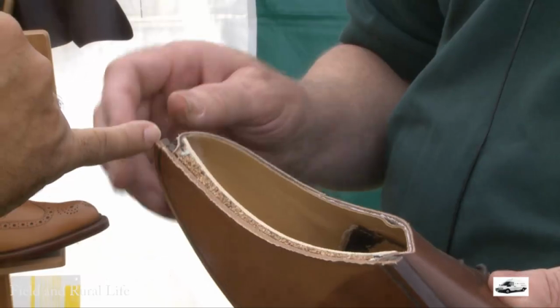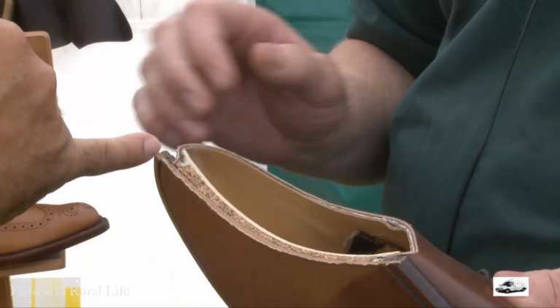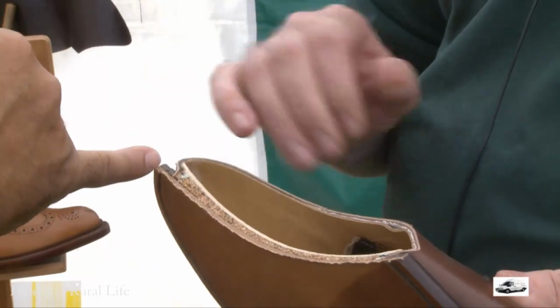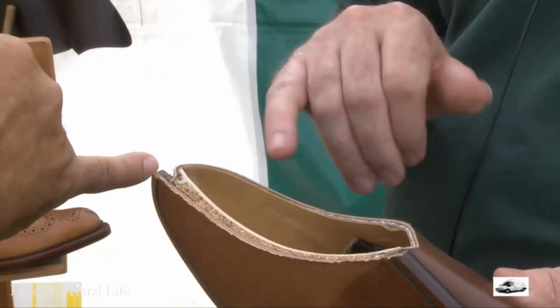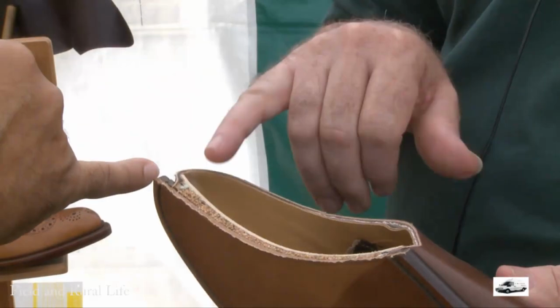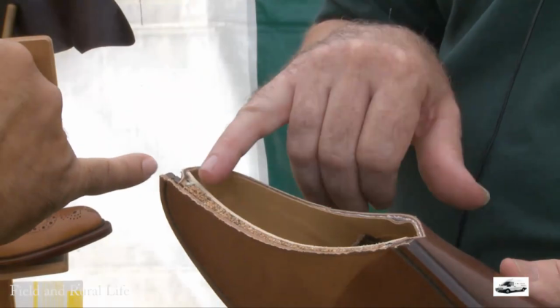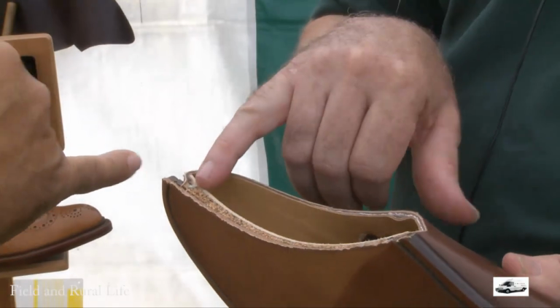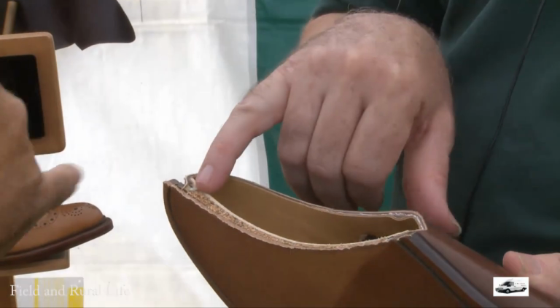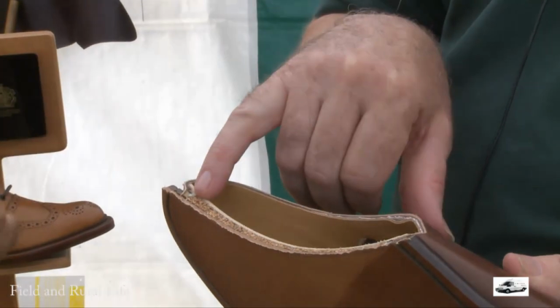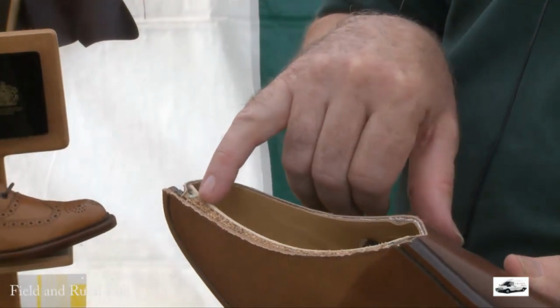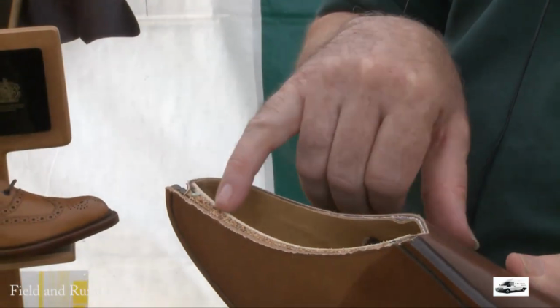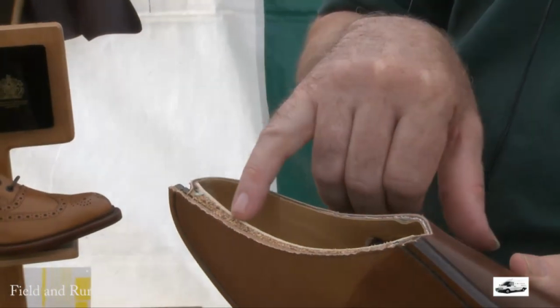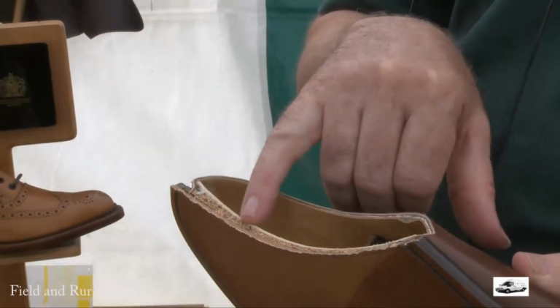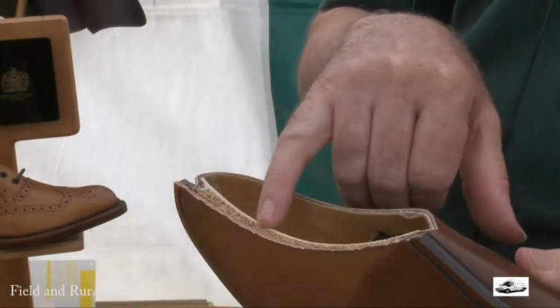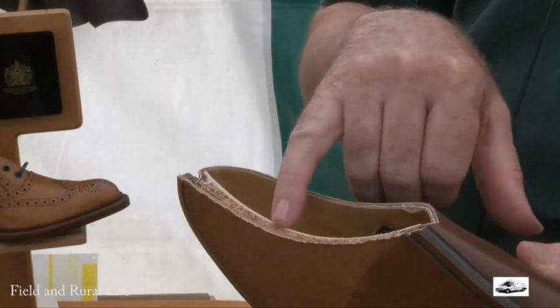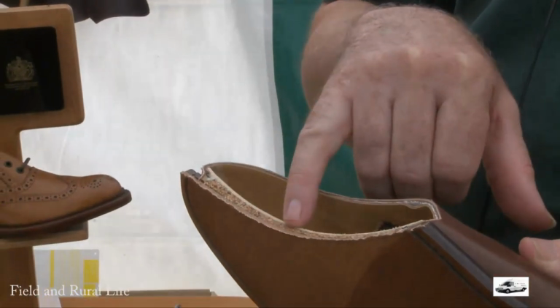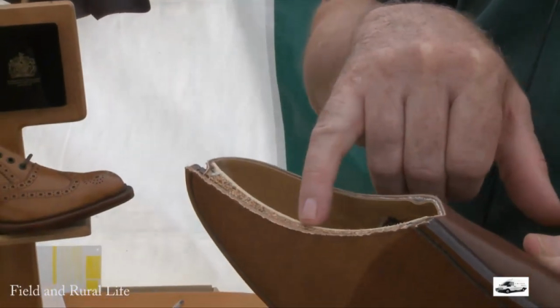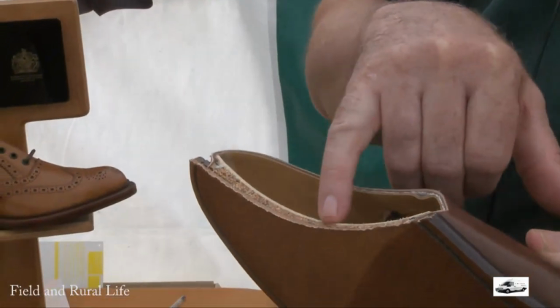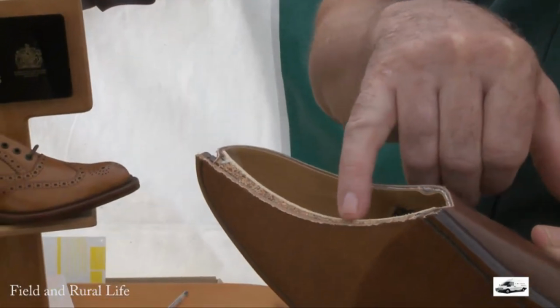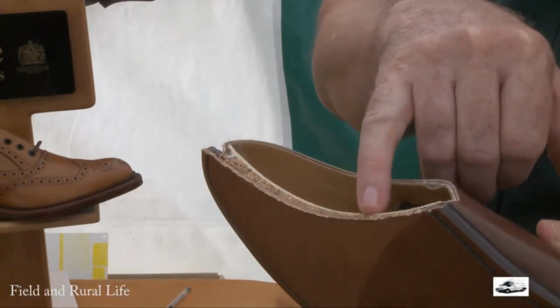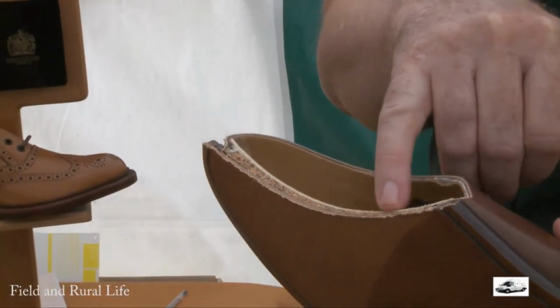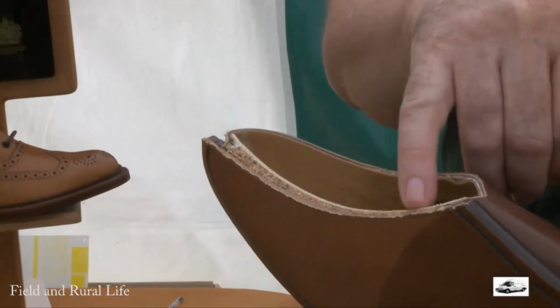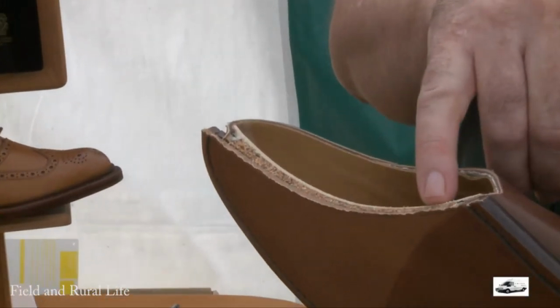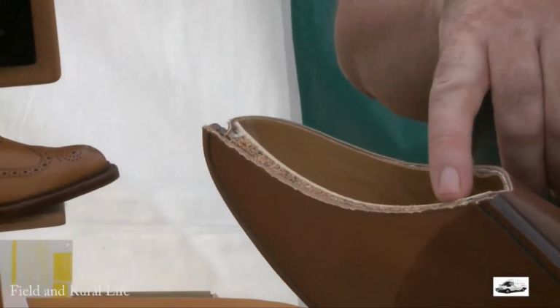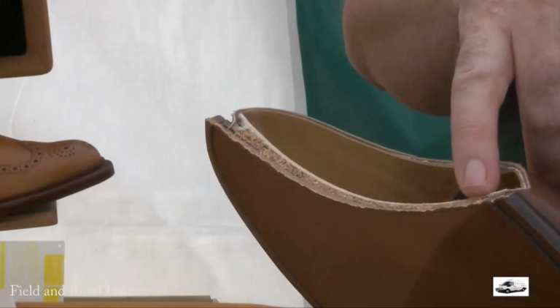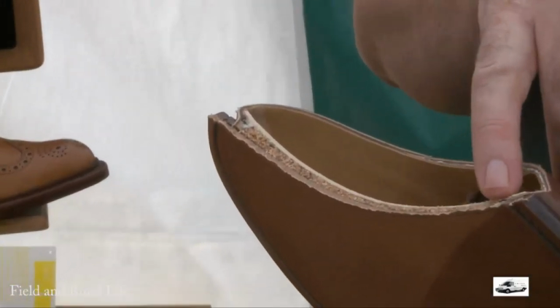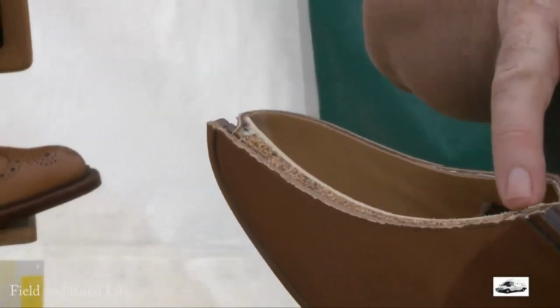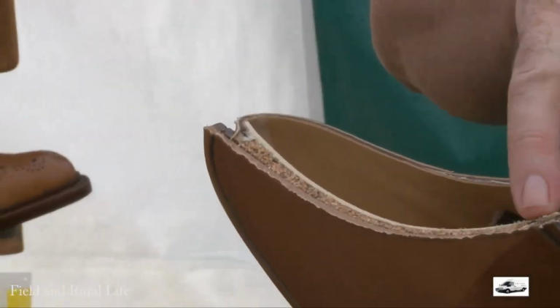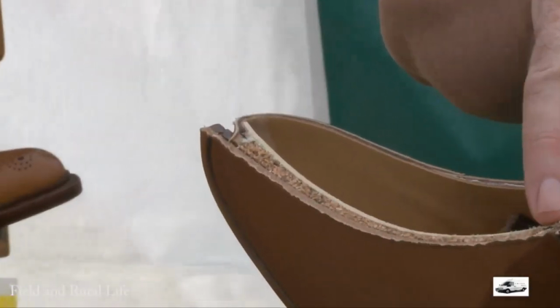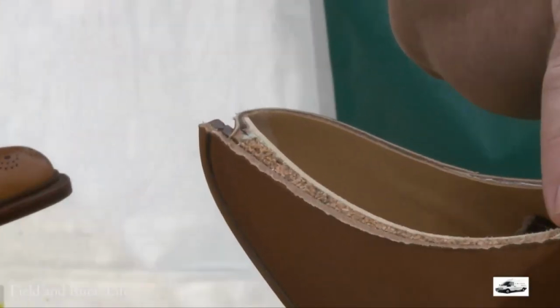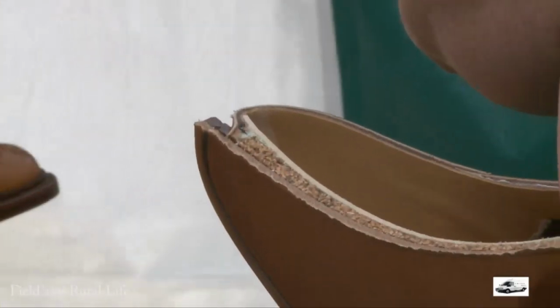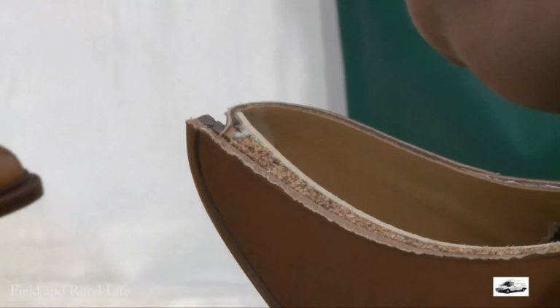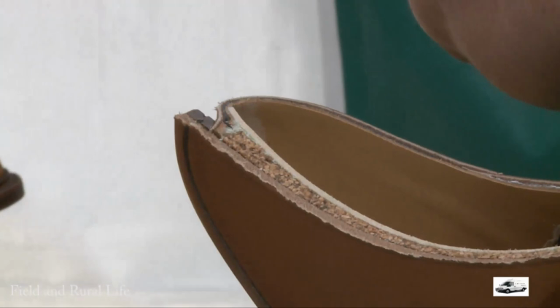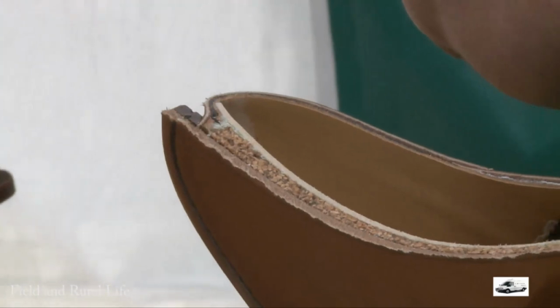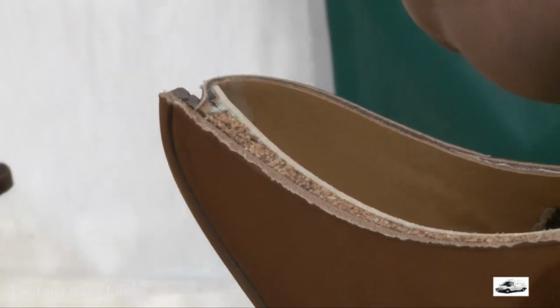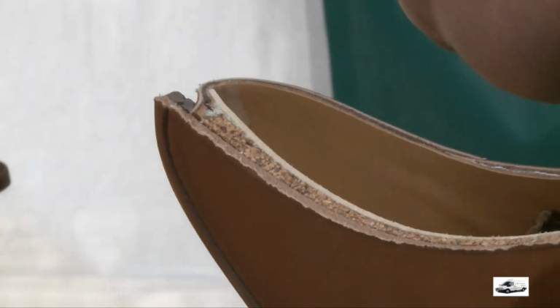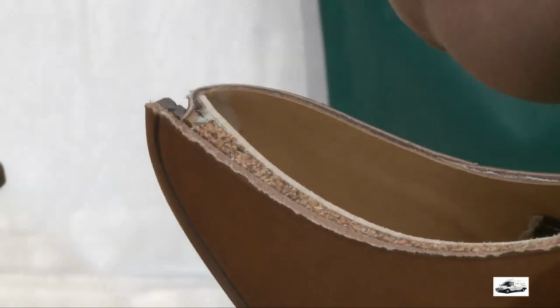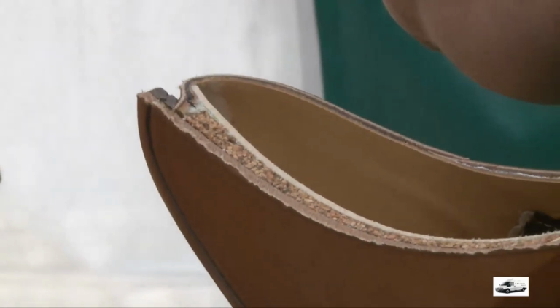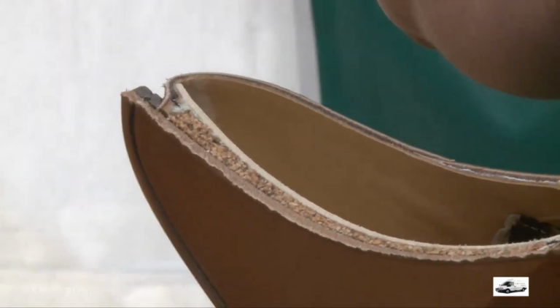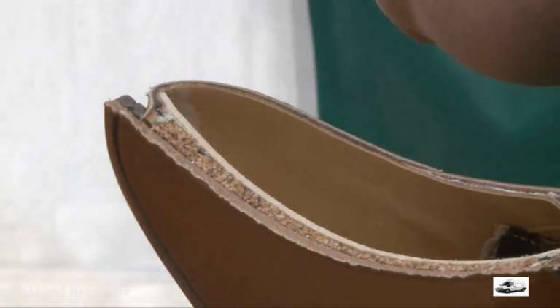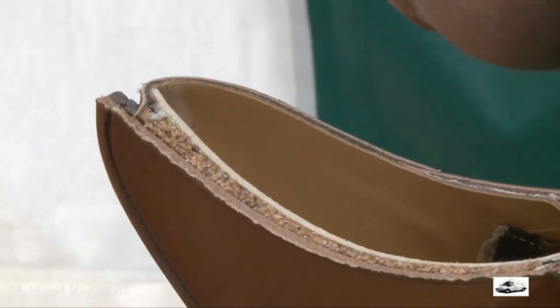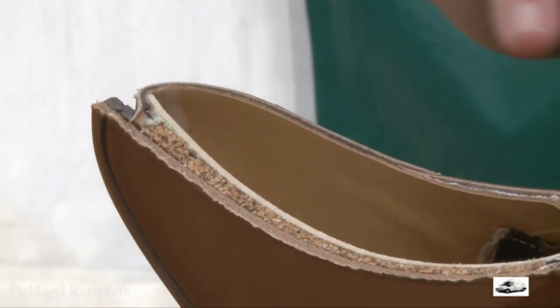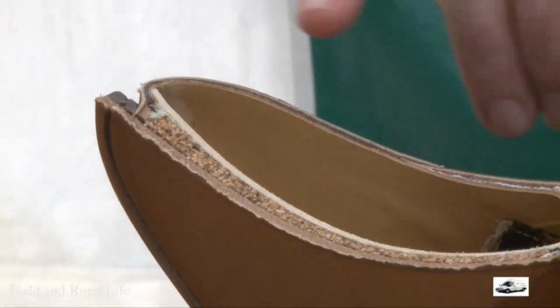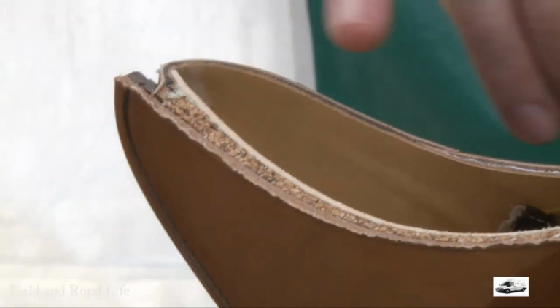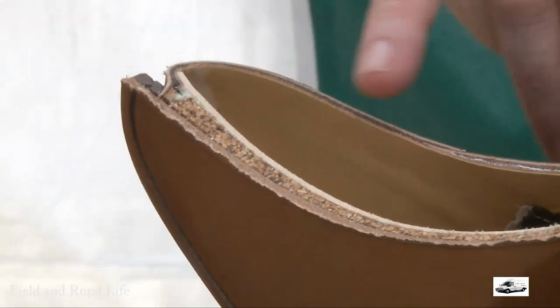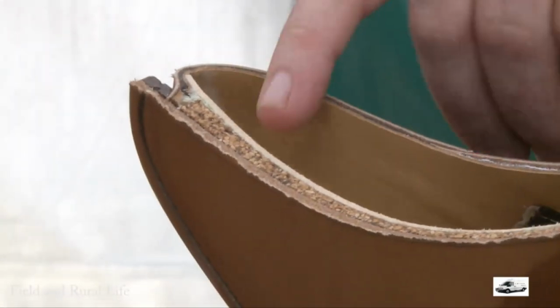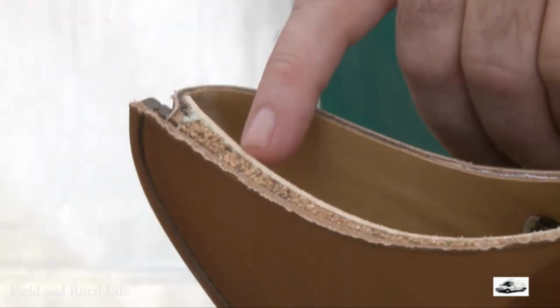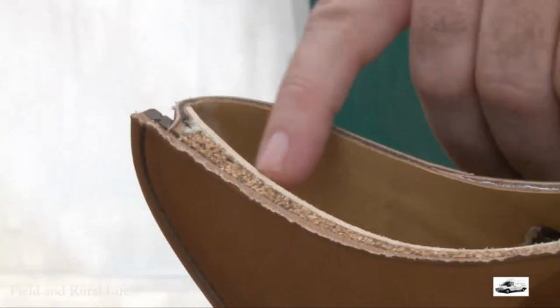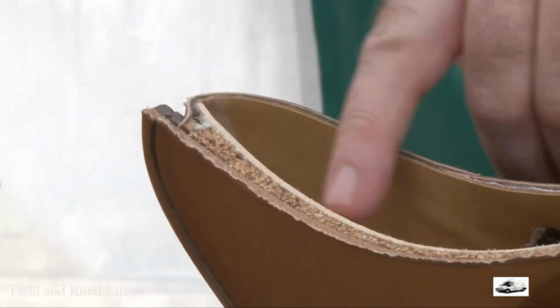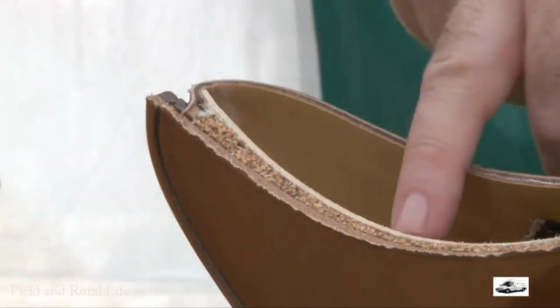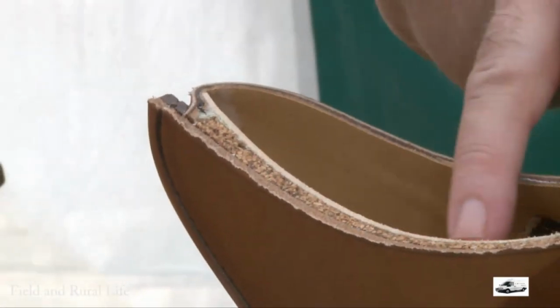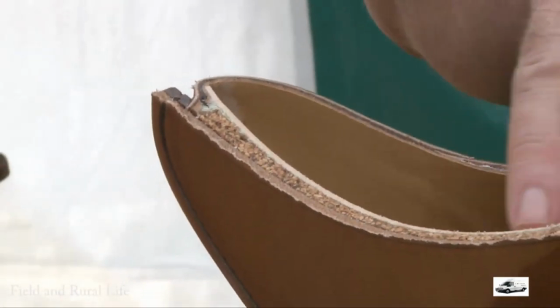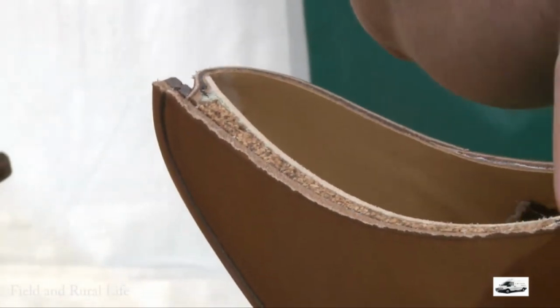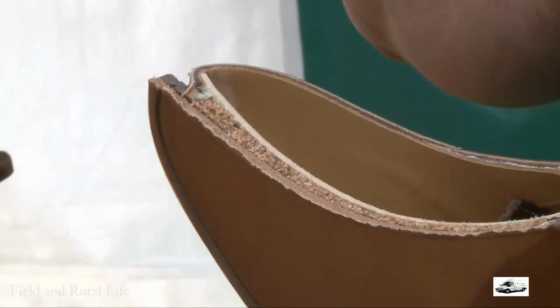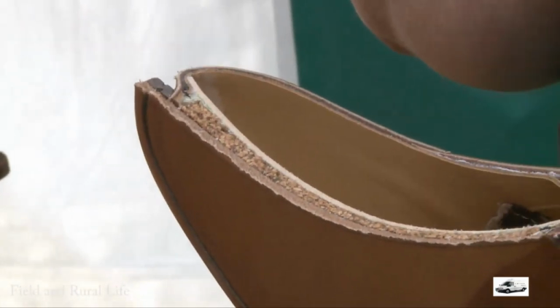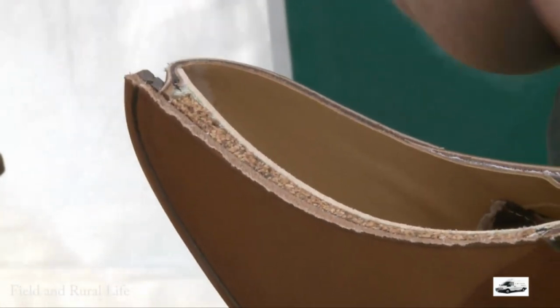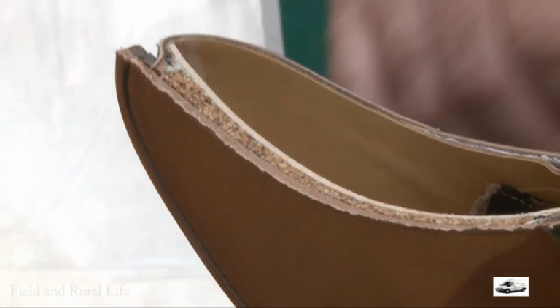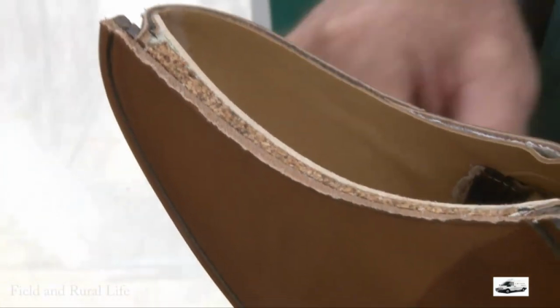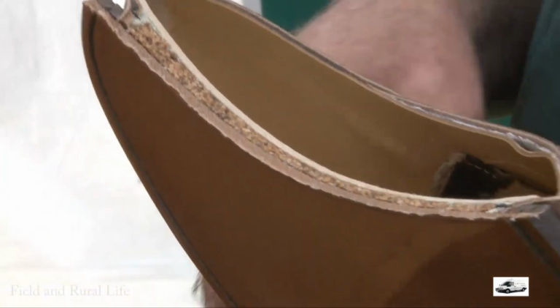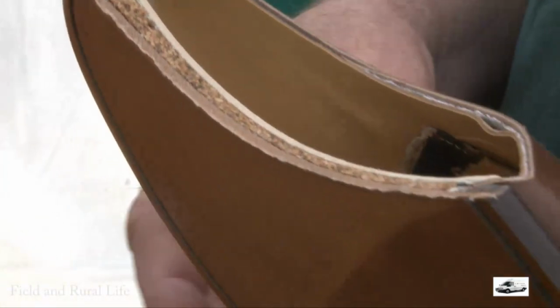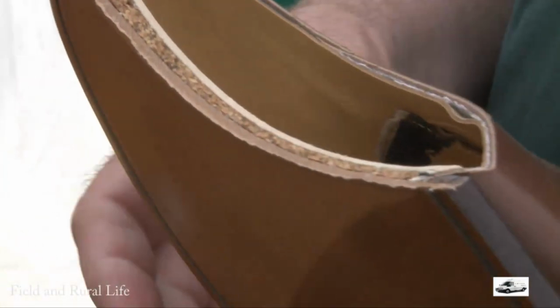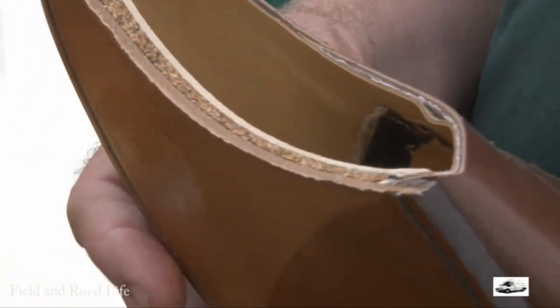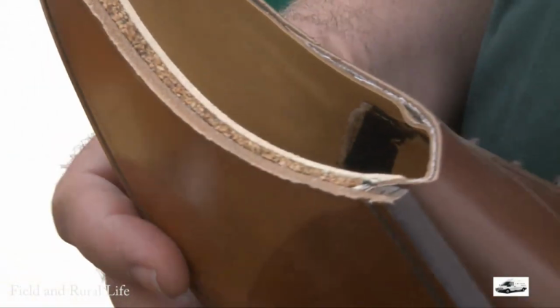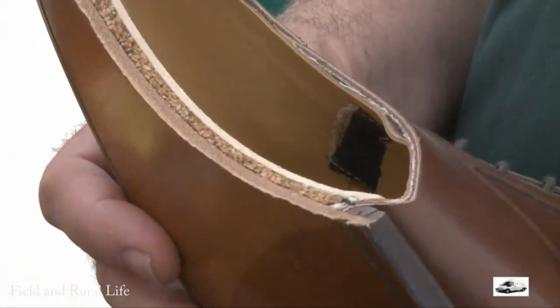You can see it there. And you see the cork filling inside there that fills in the cavity between there. And that's the insole. Fantastic.